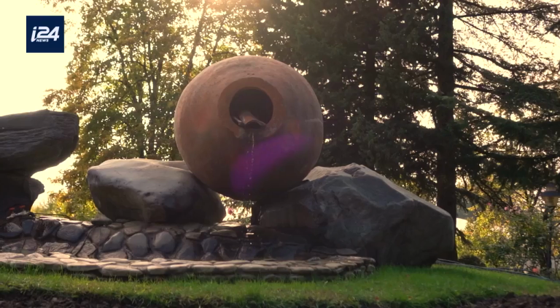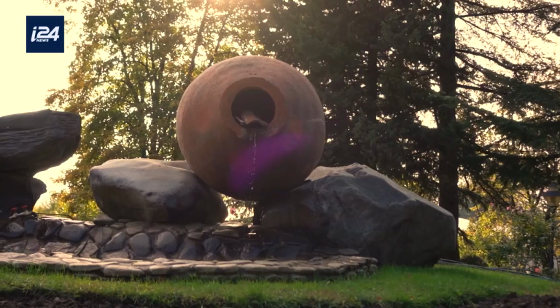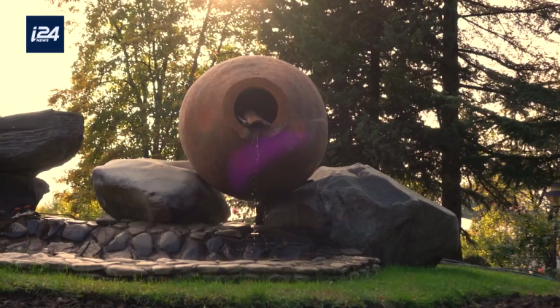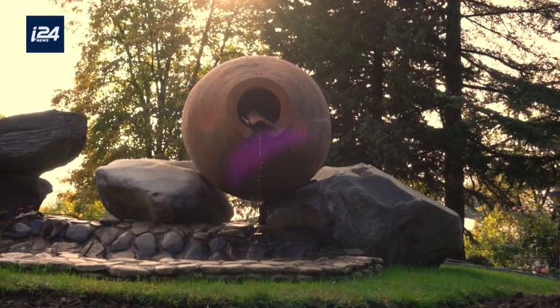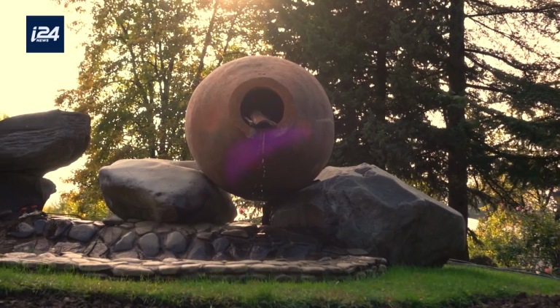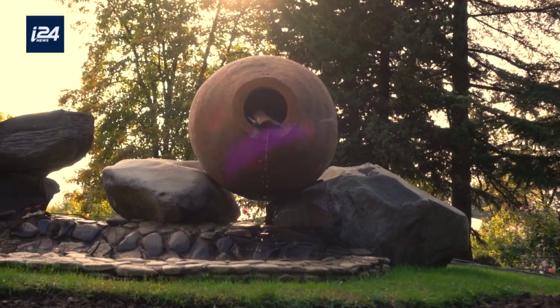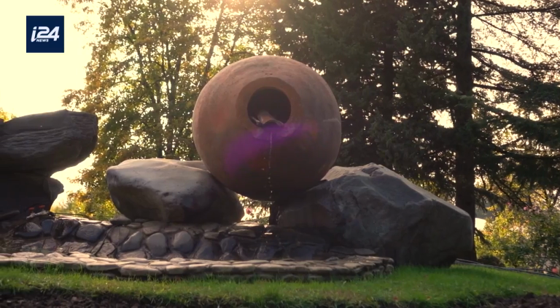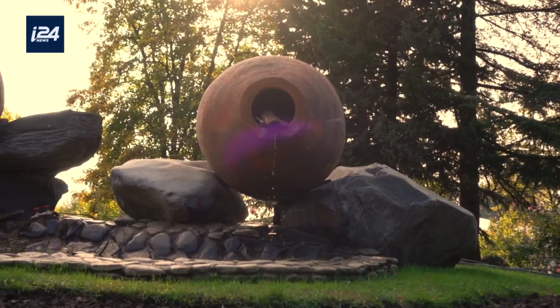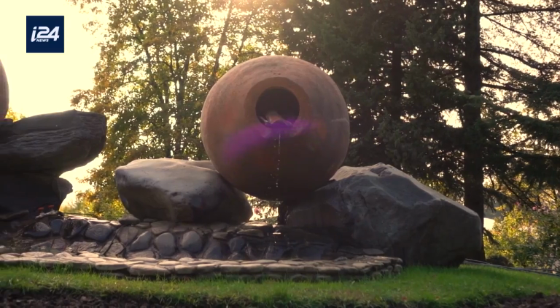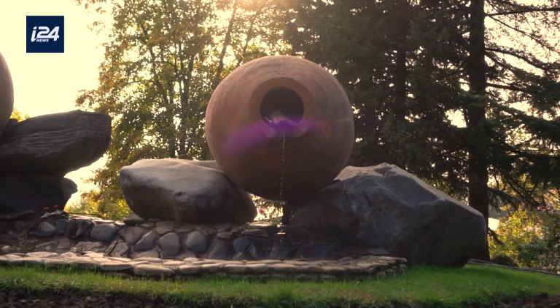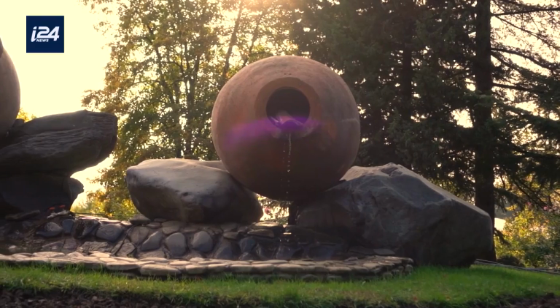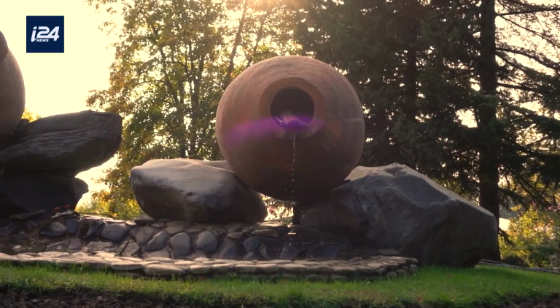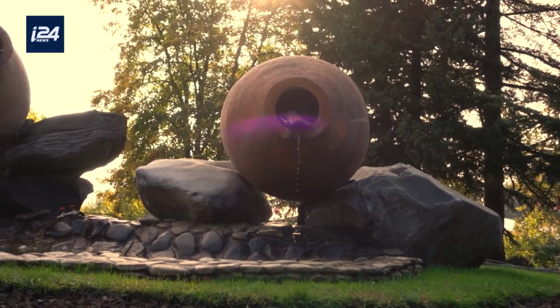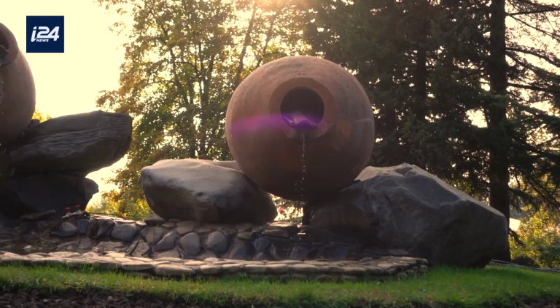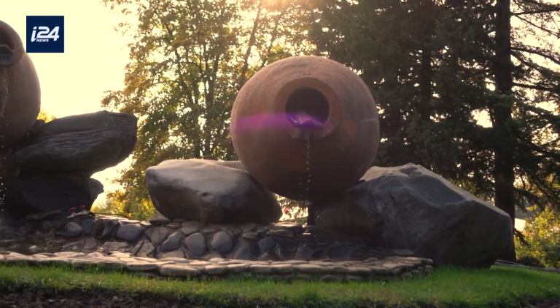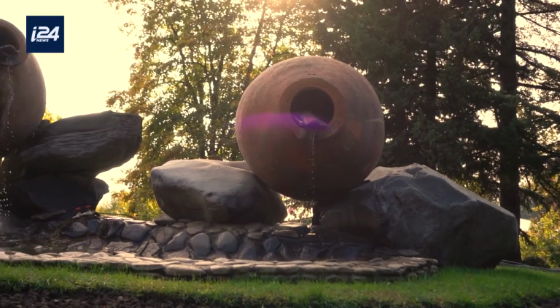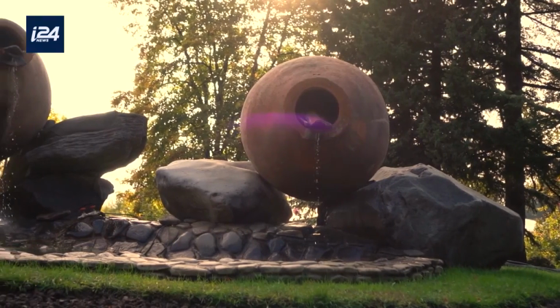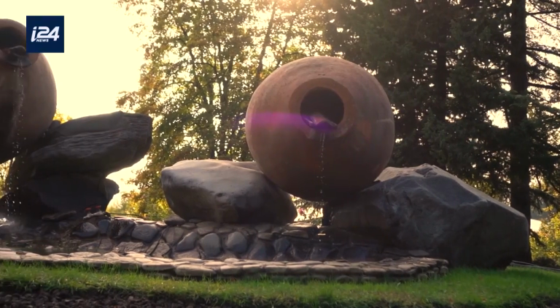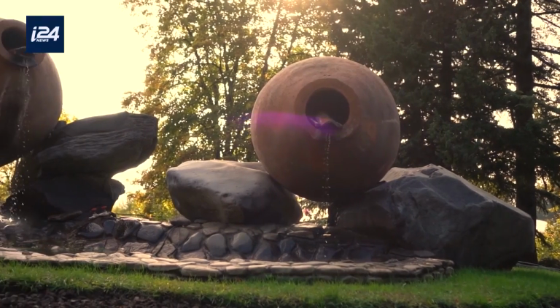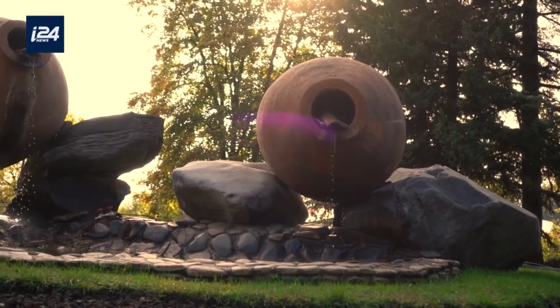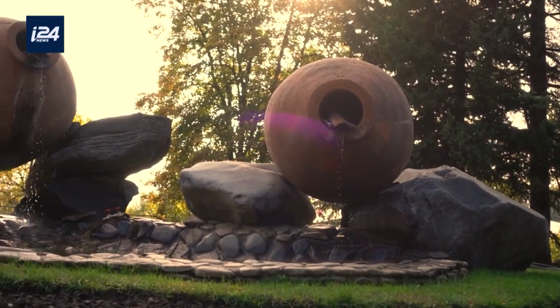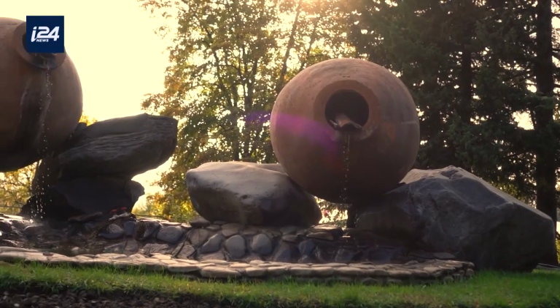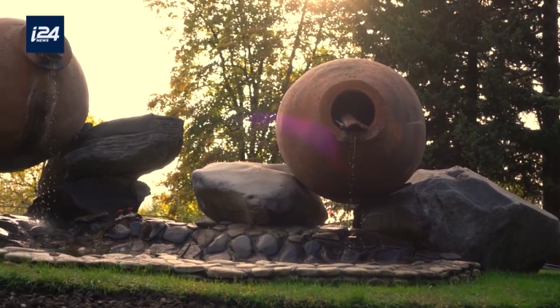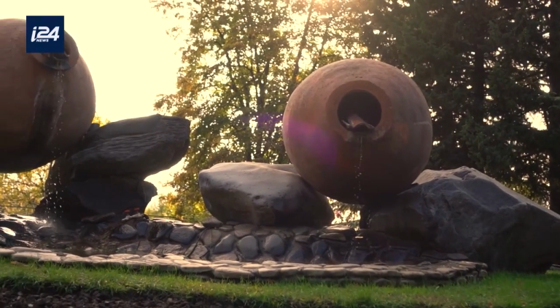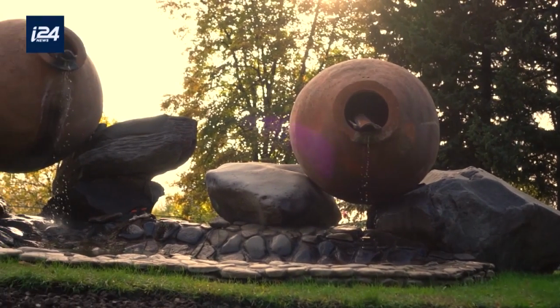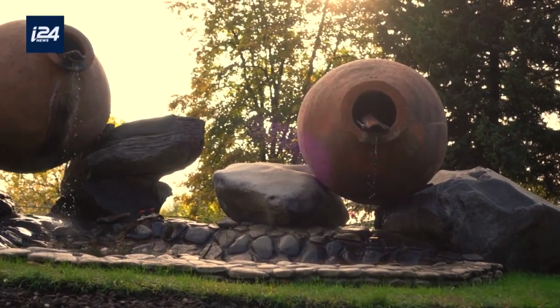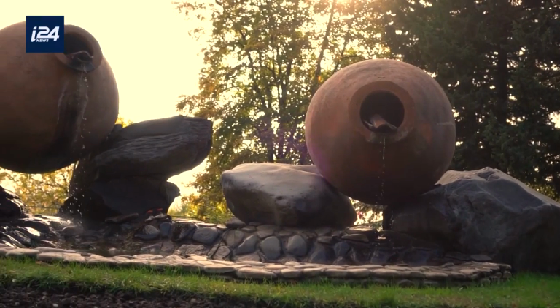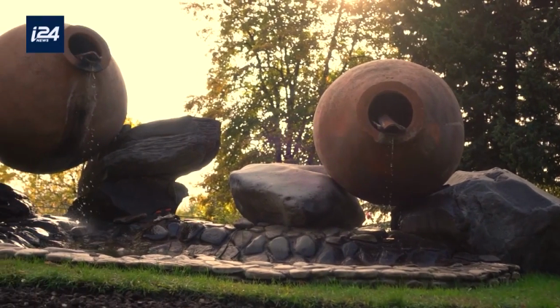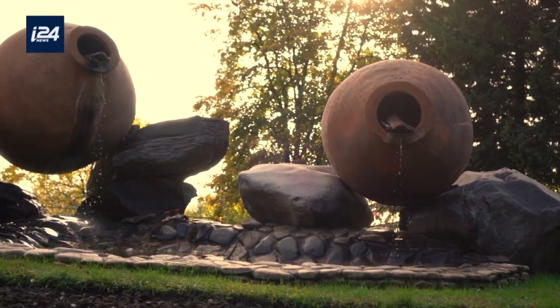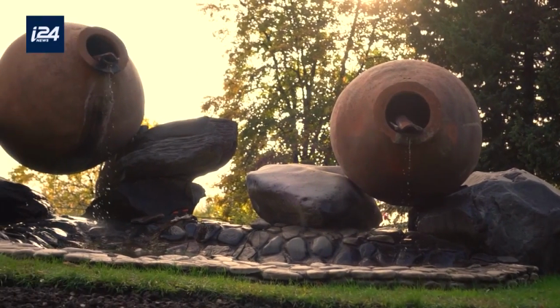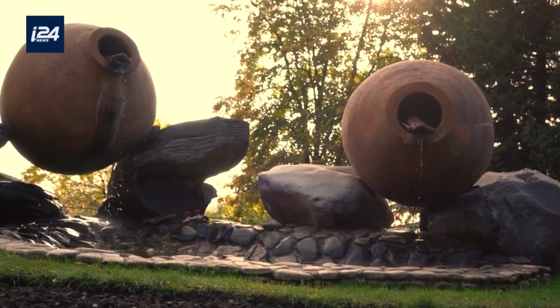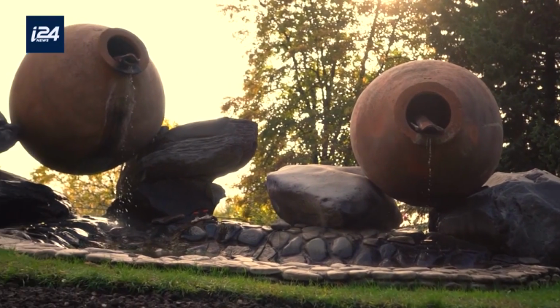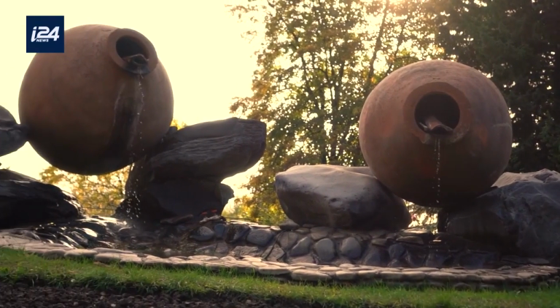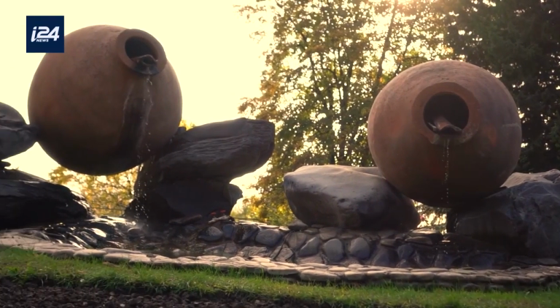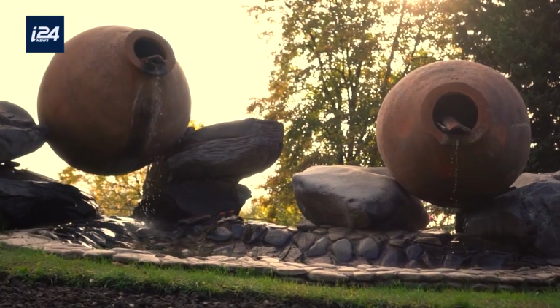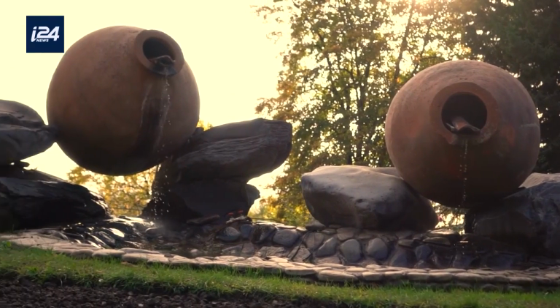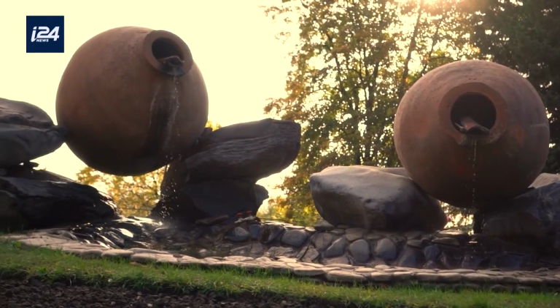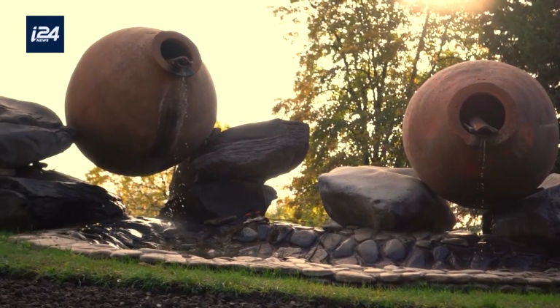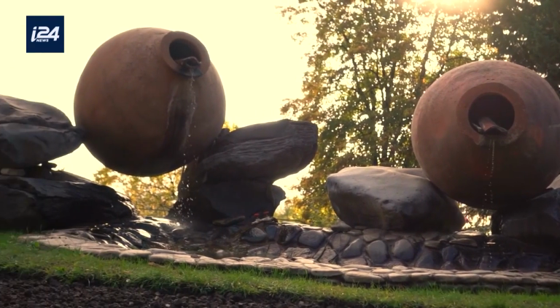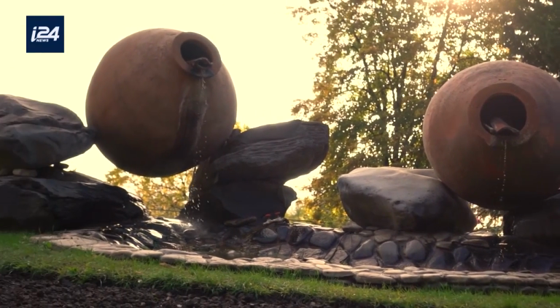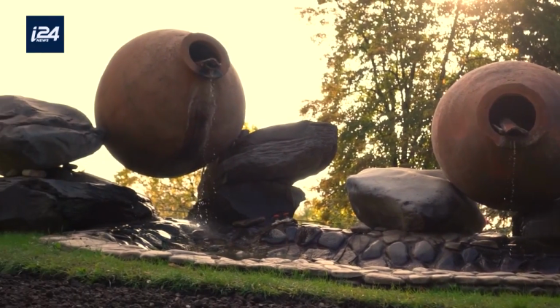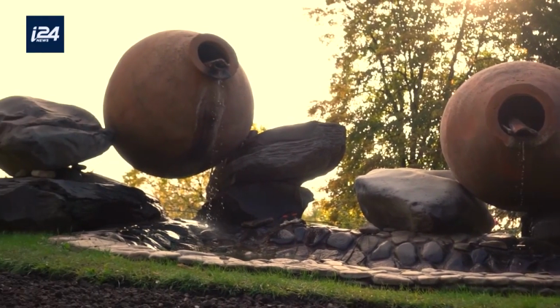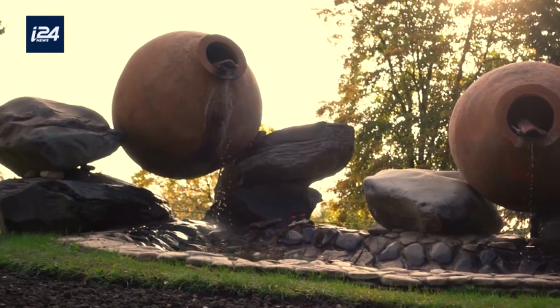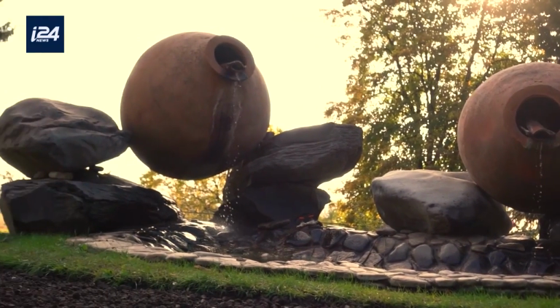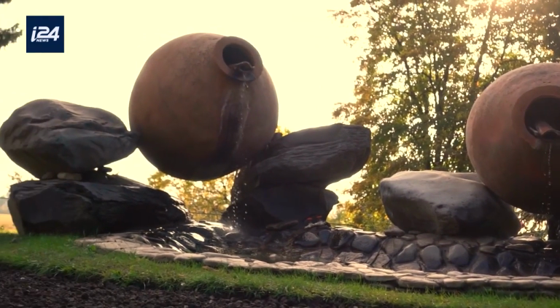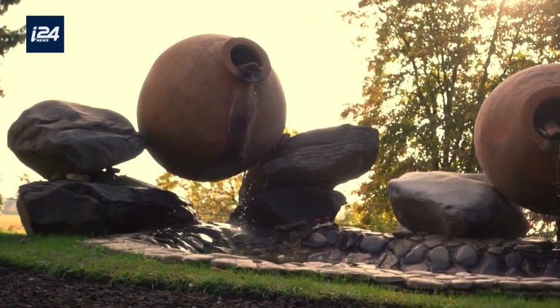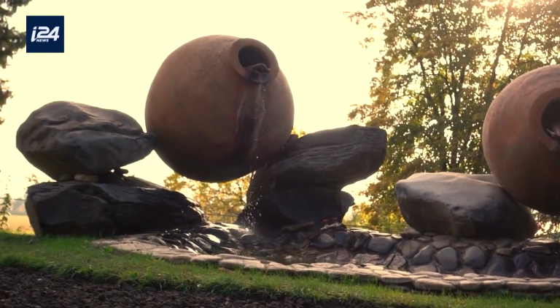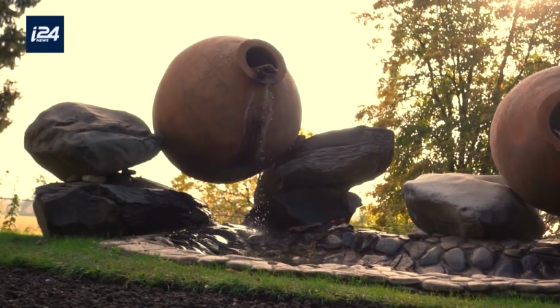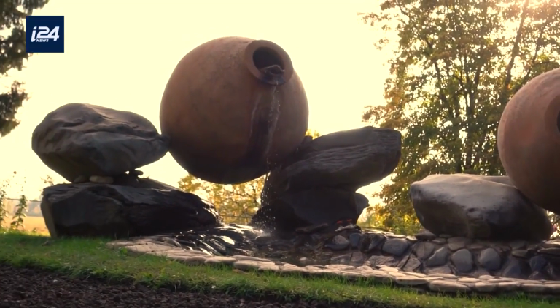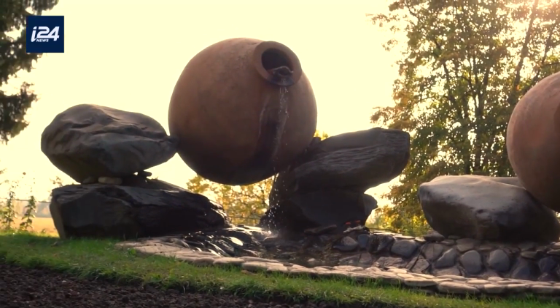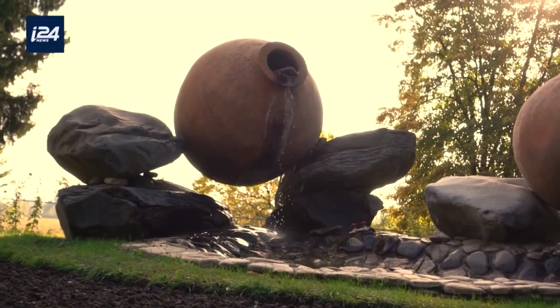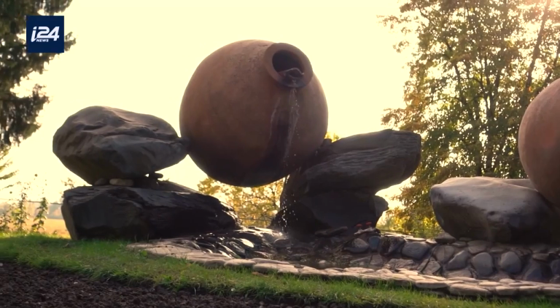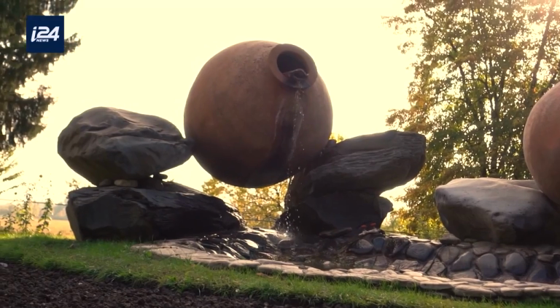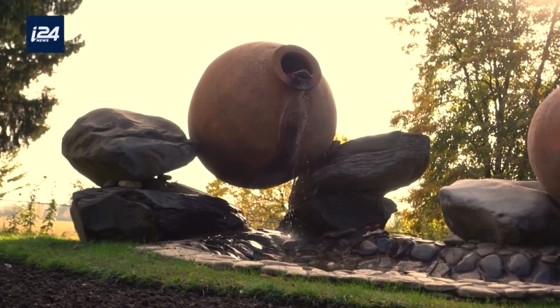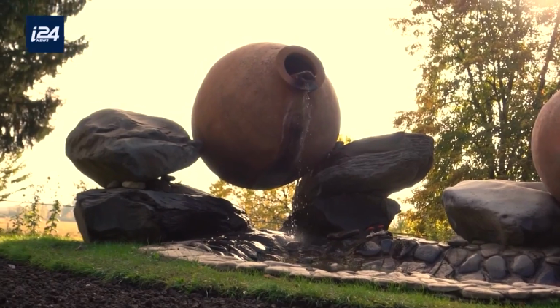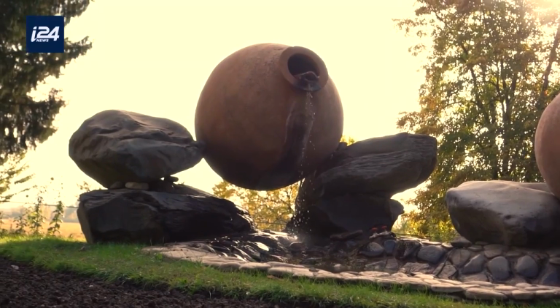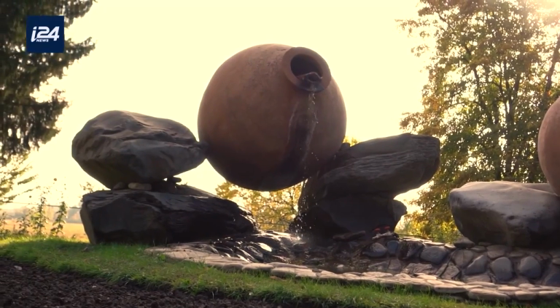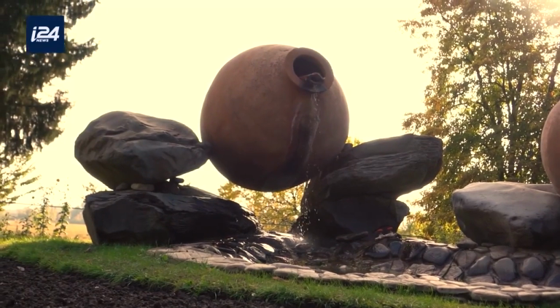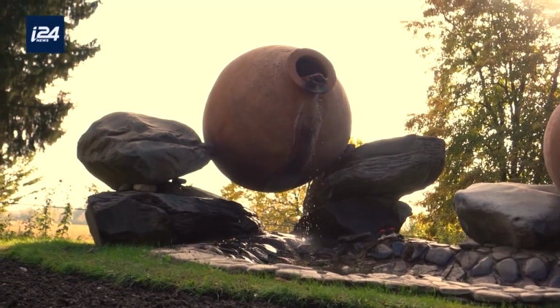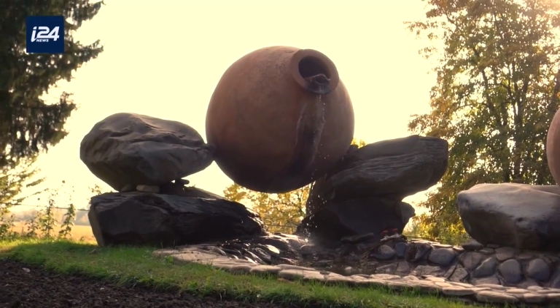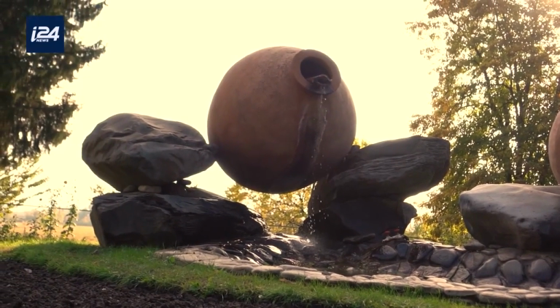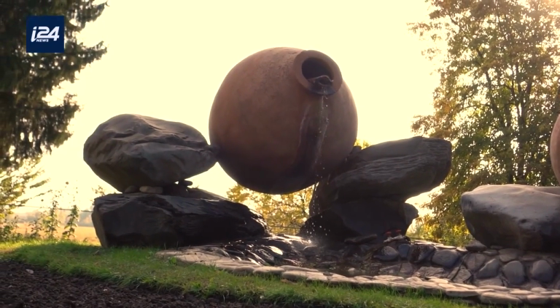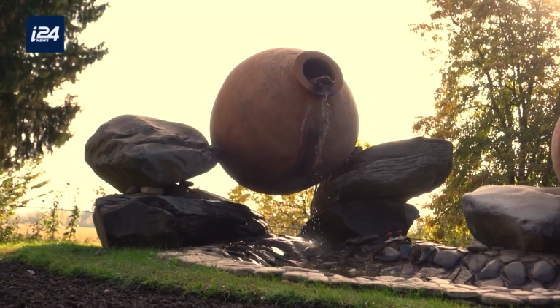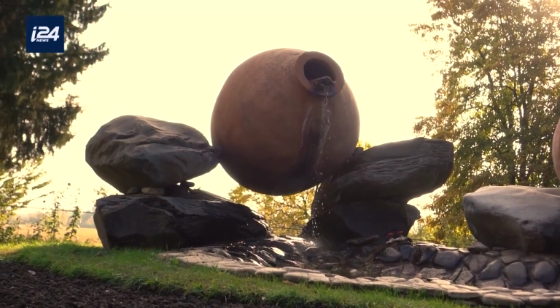Each egg-shaped vessel can ferment 2,000 liters, filling up to 2,000 bottles of wine.